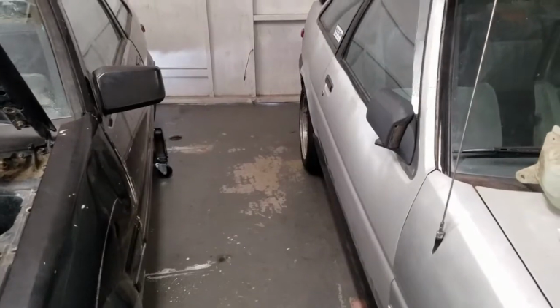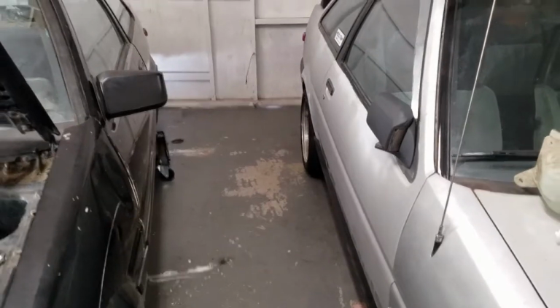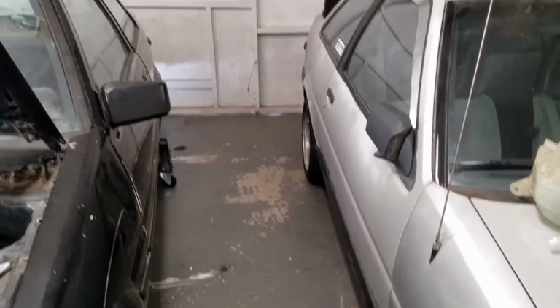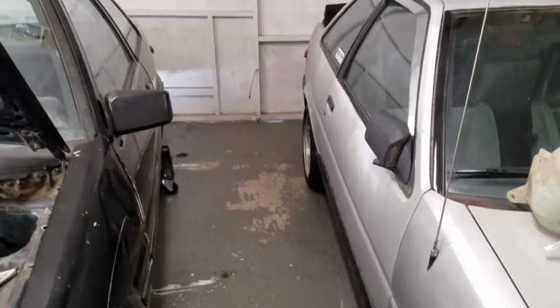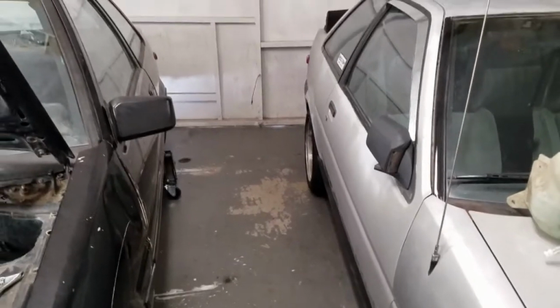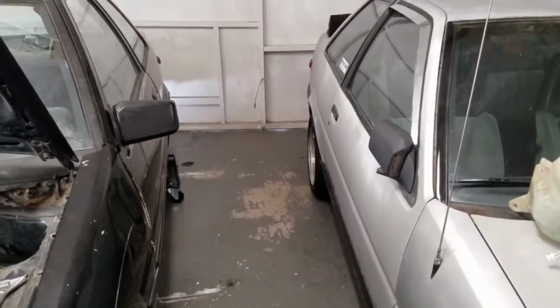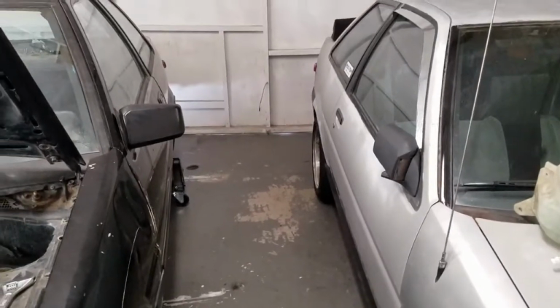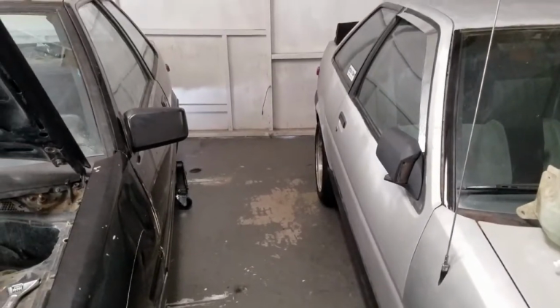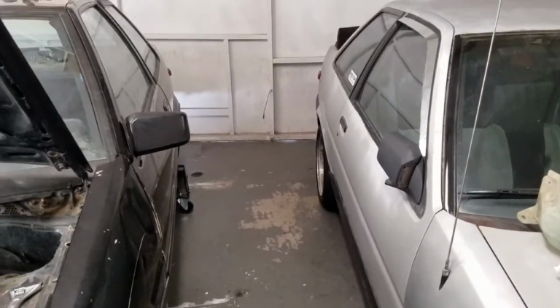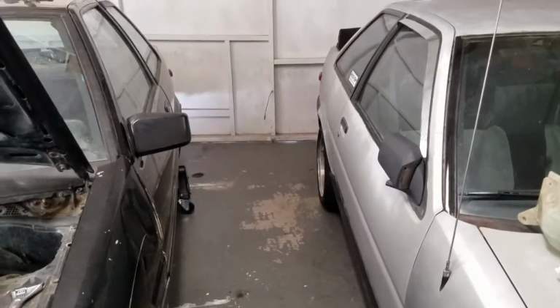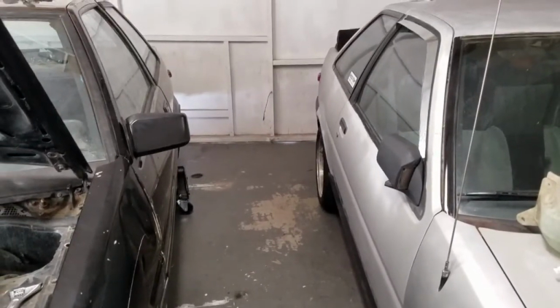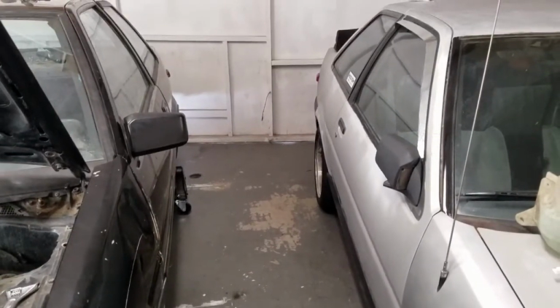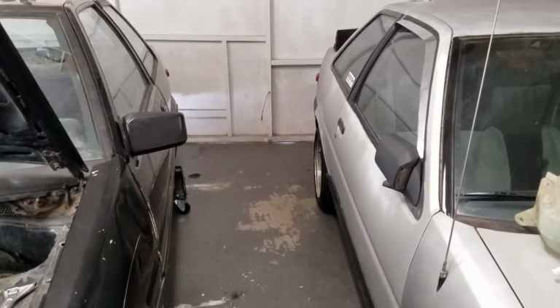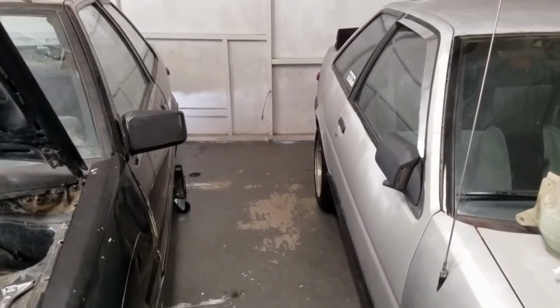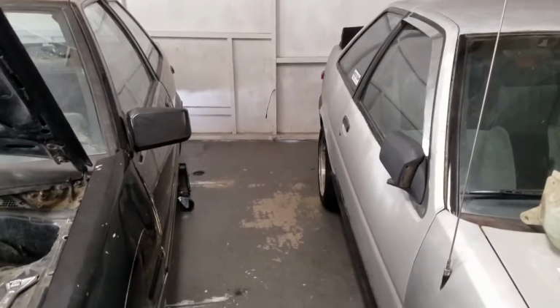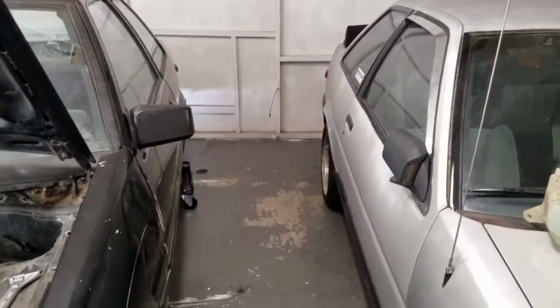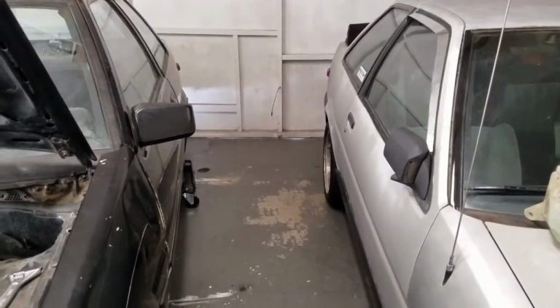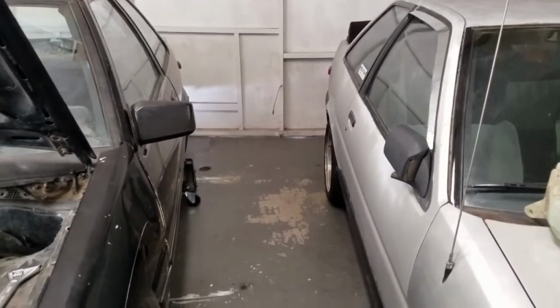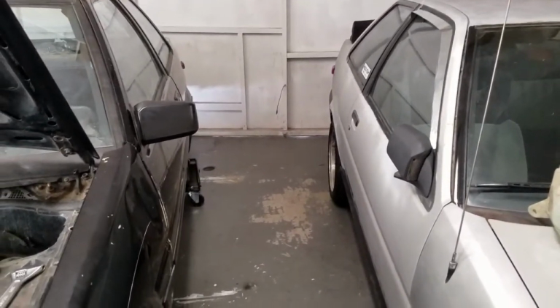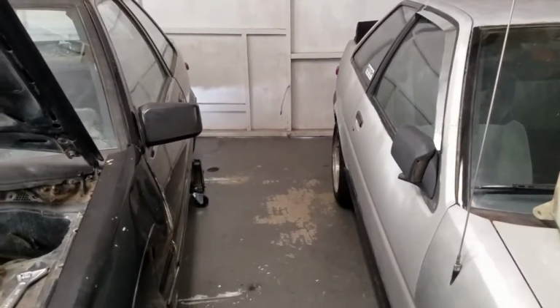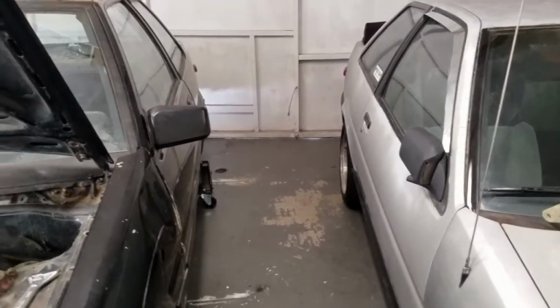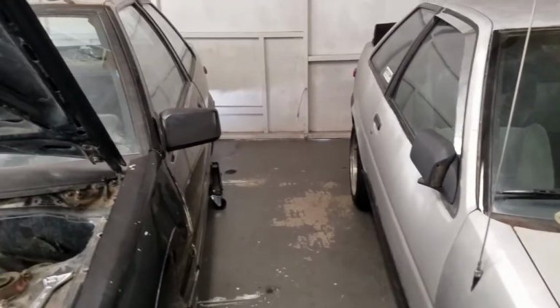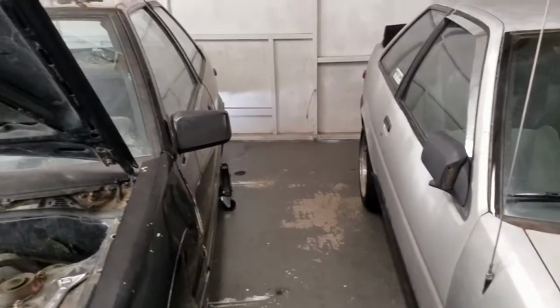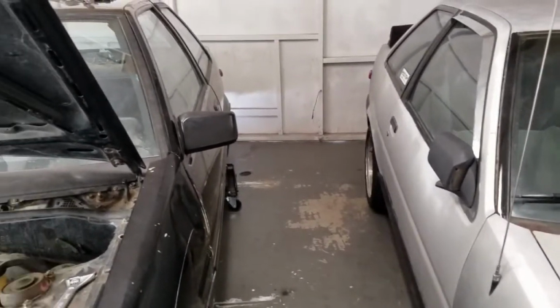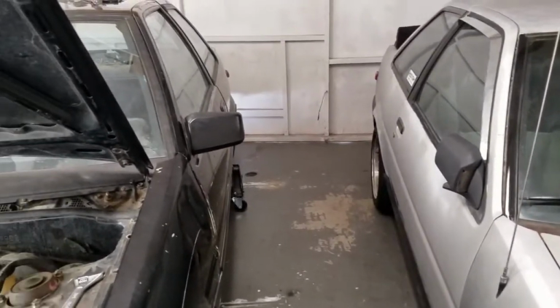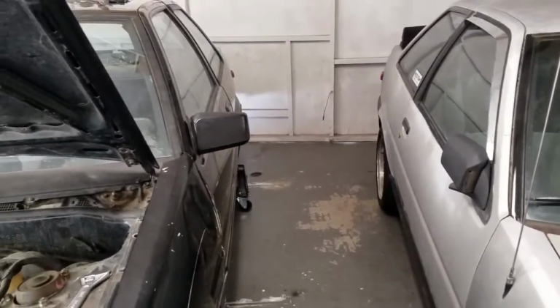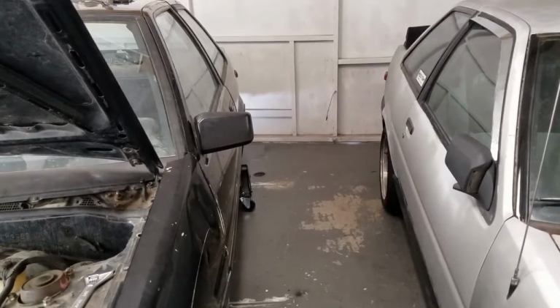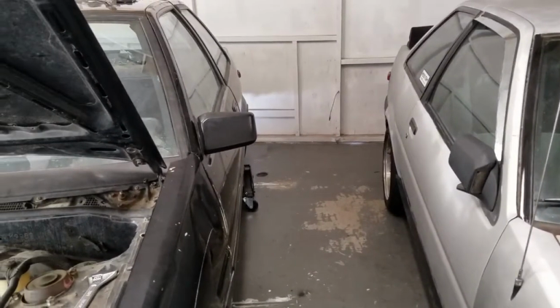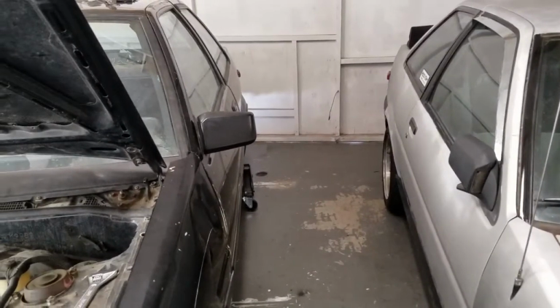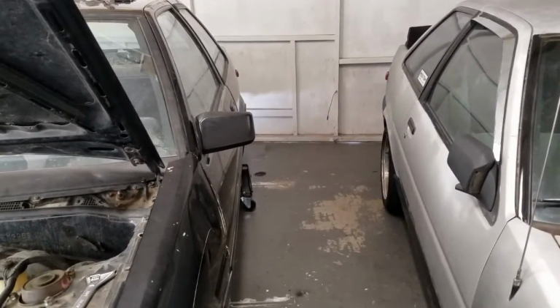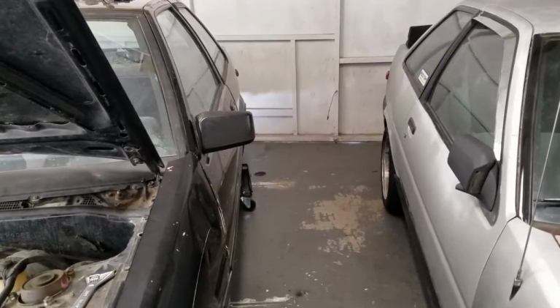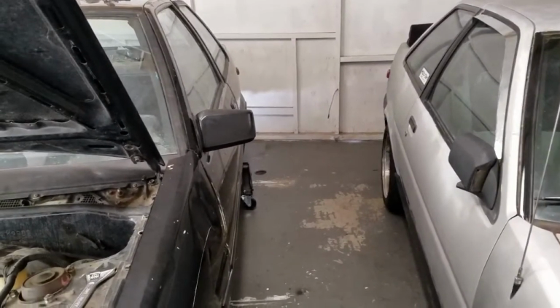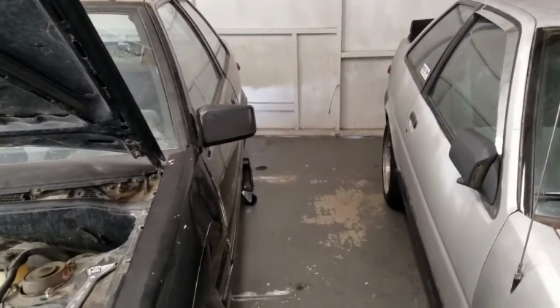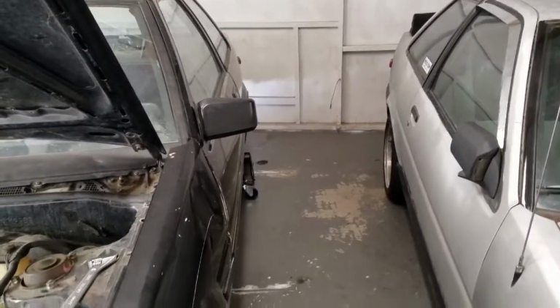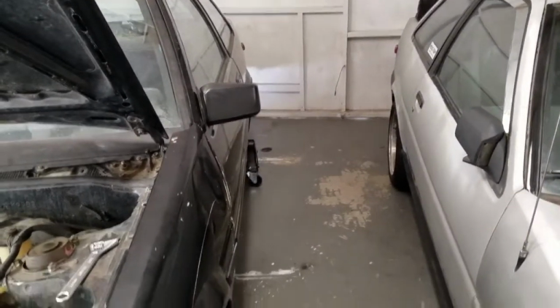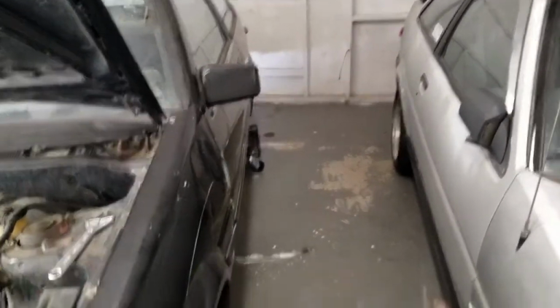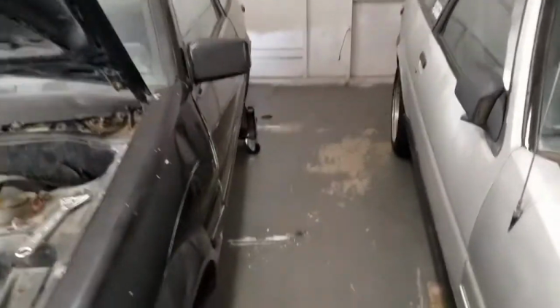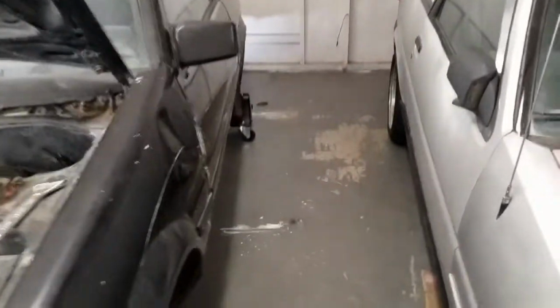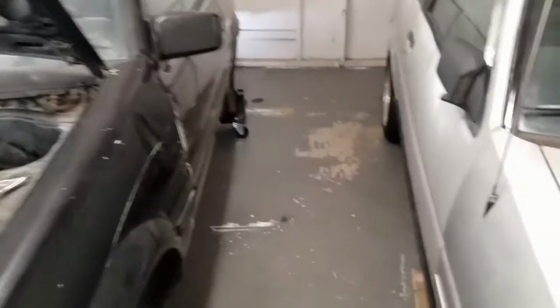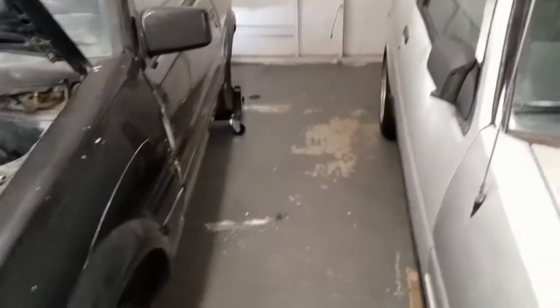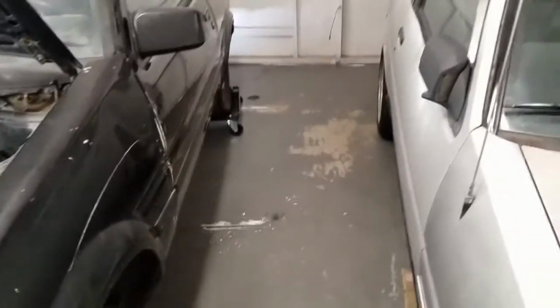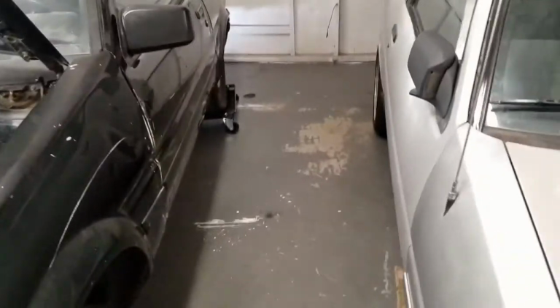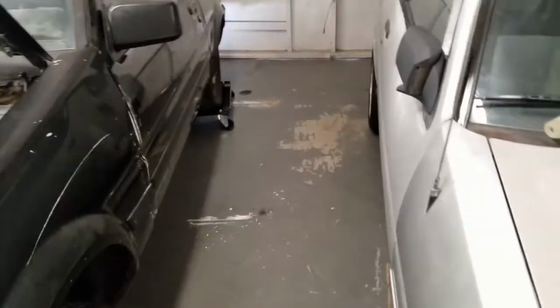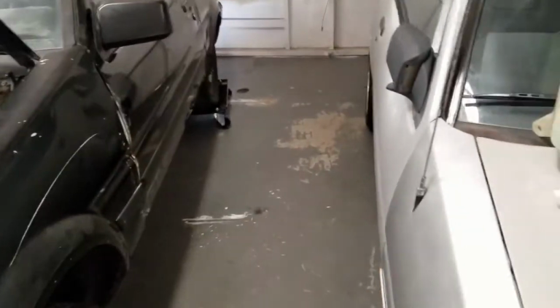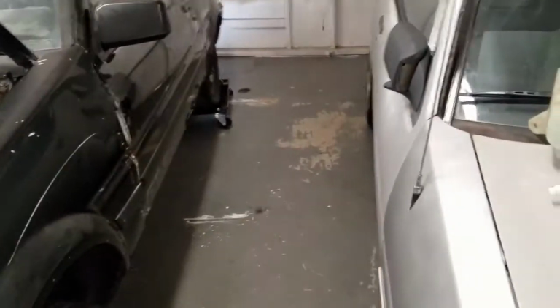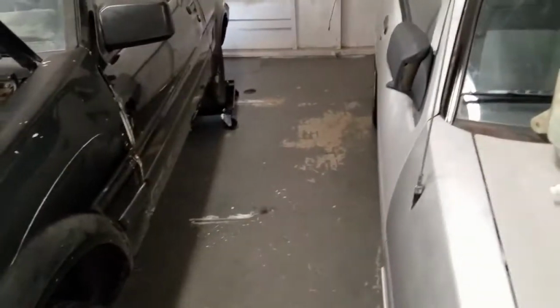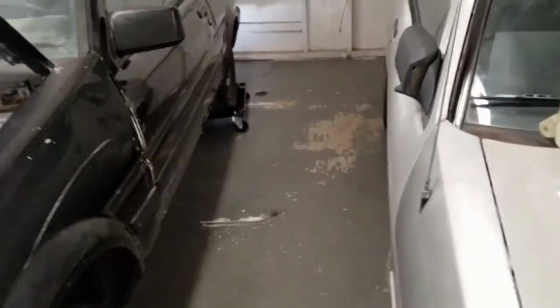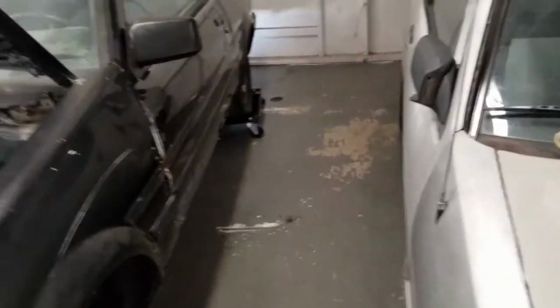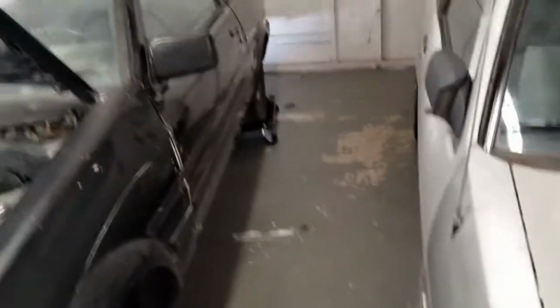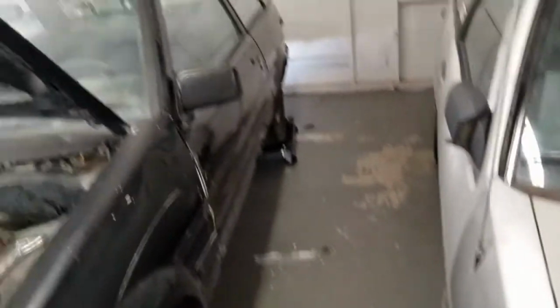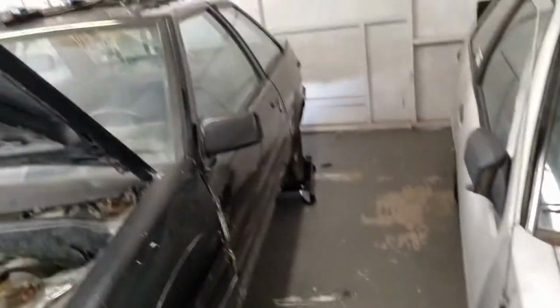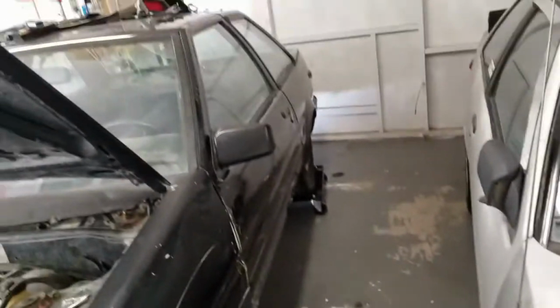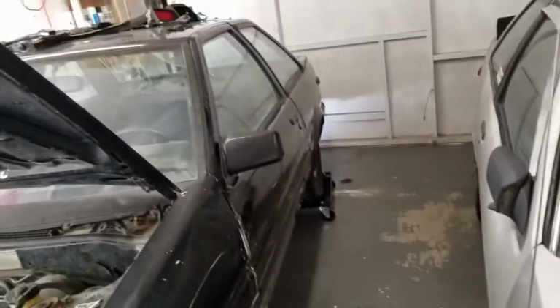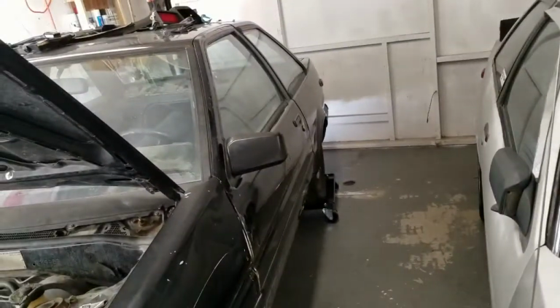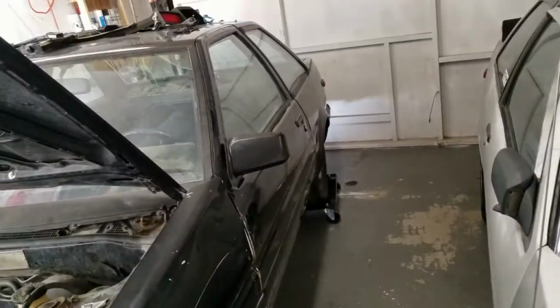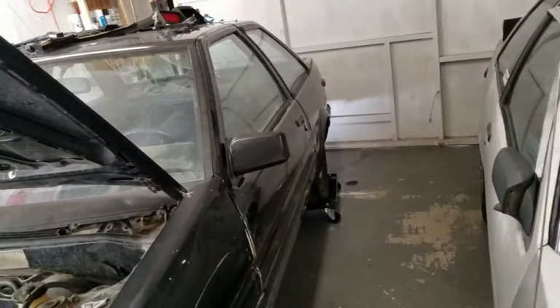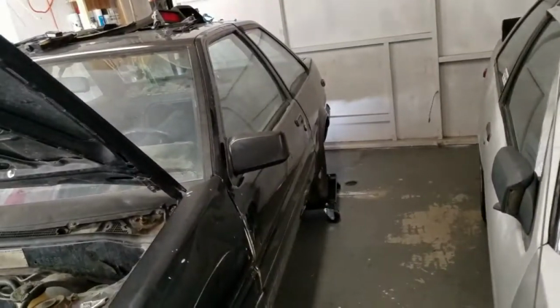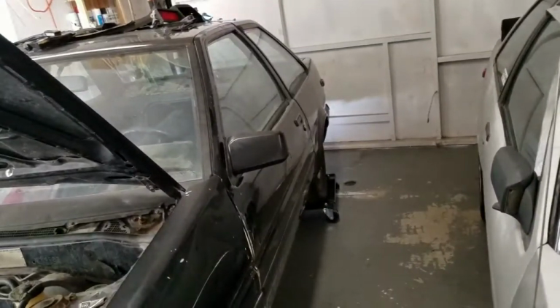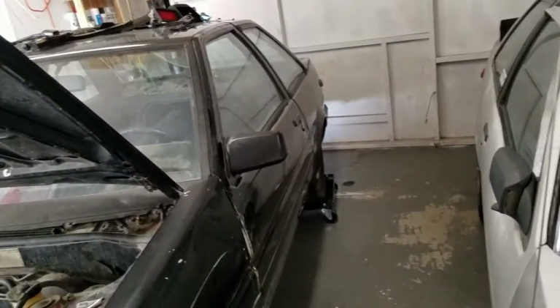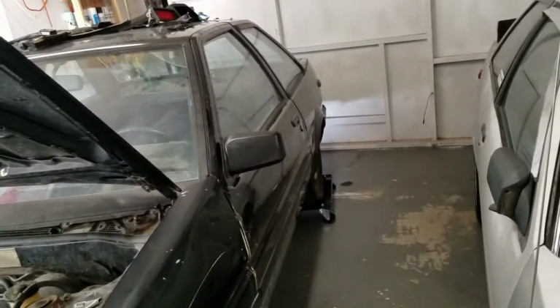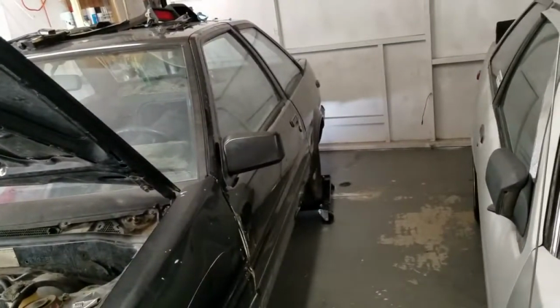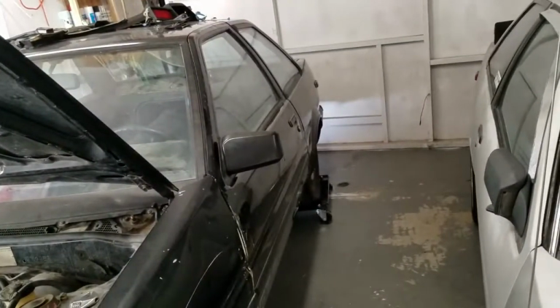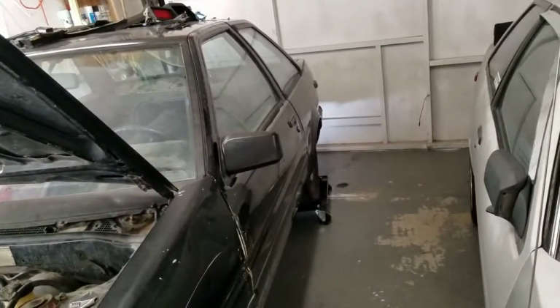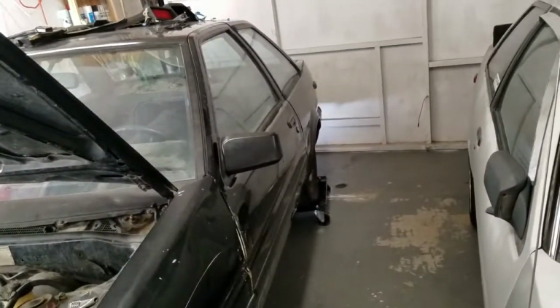Look at that space — I love it. I love these dollies, best investment ever.